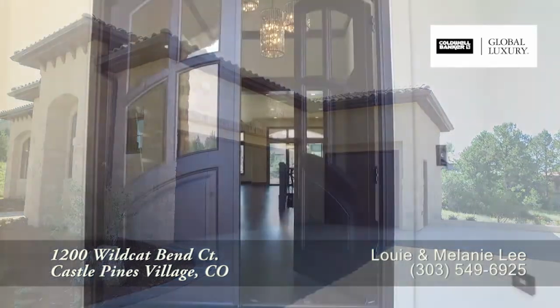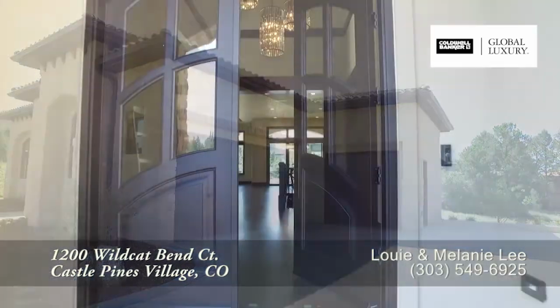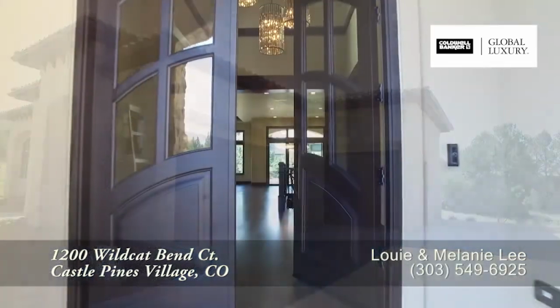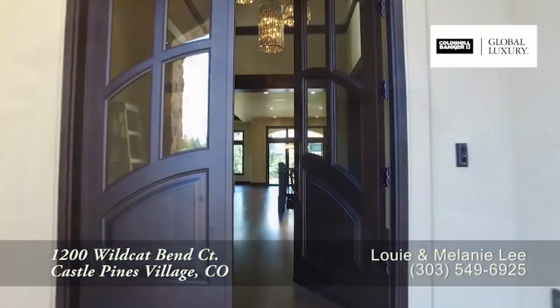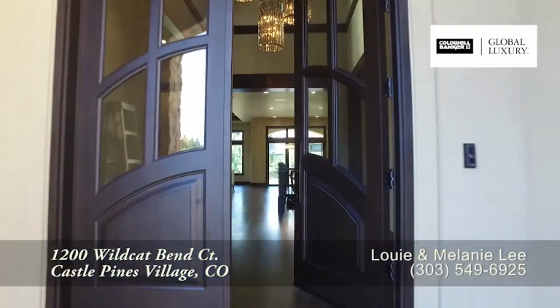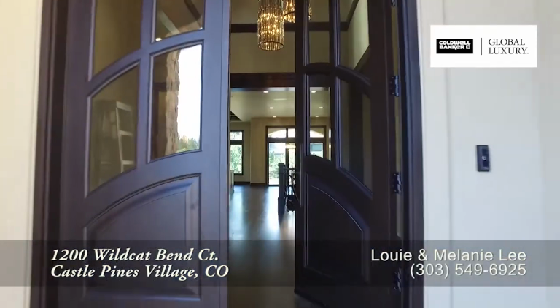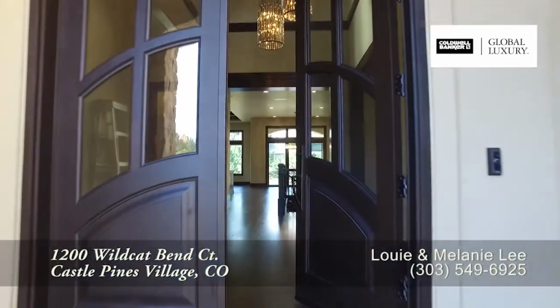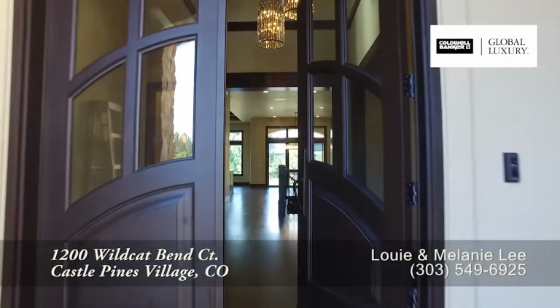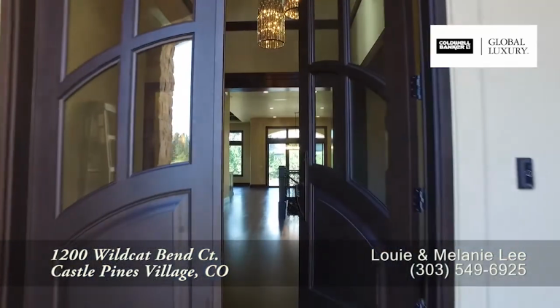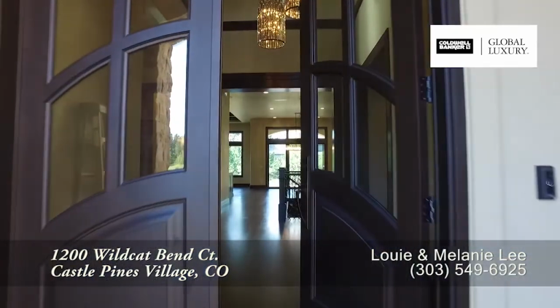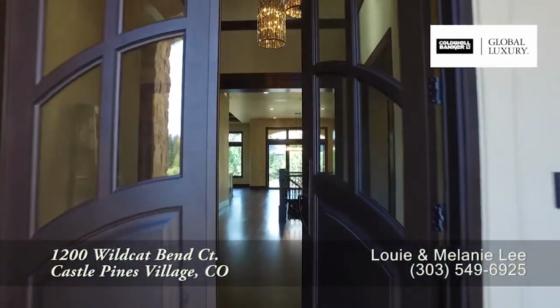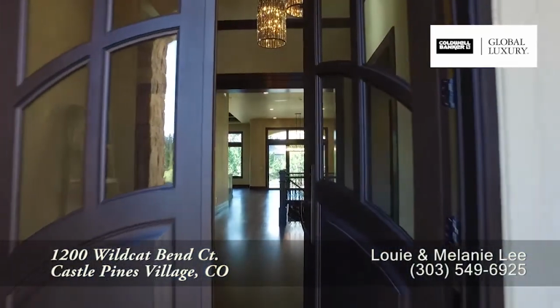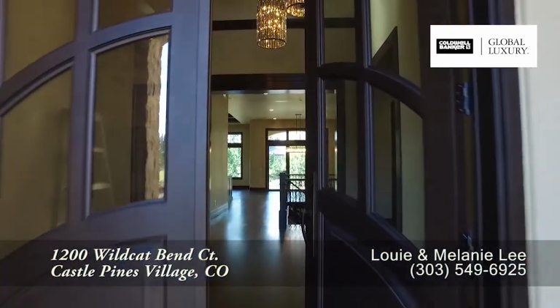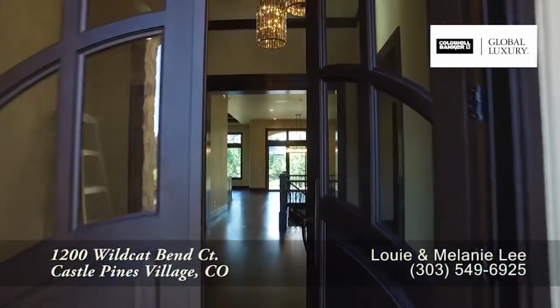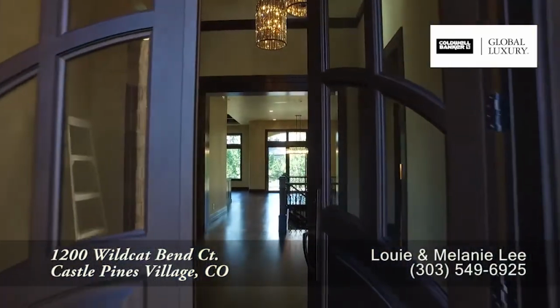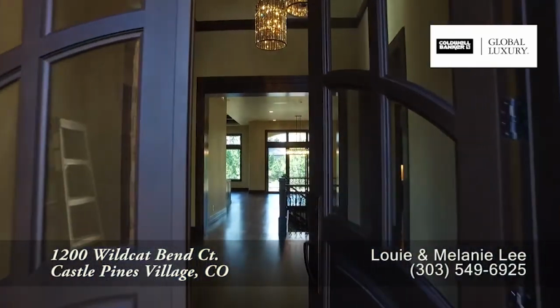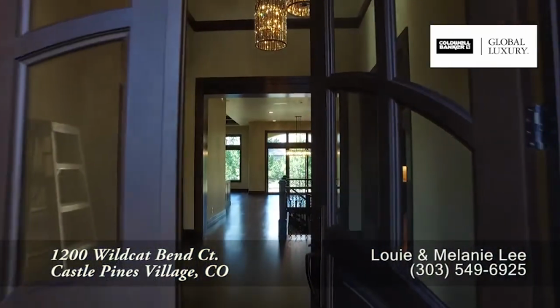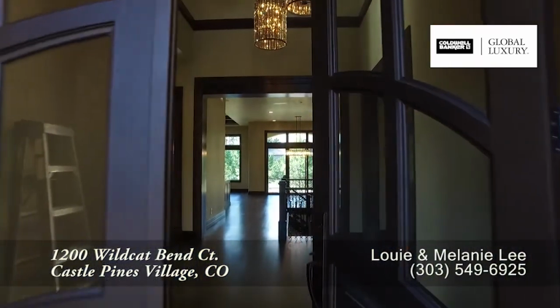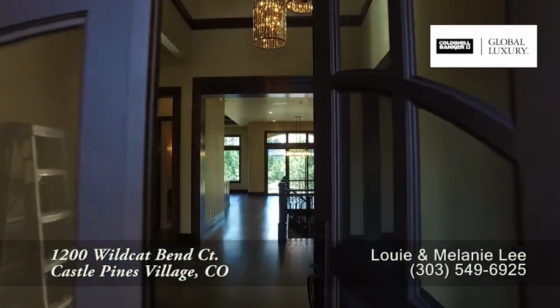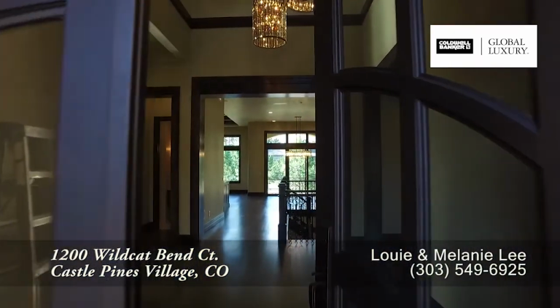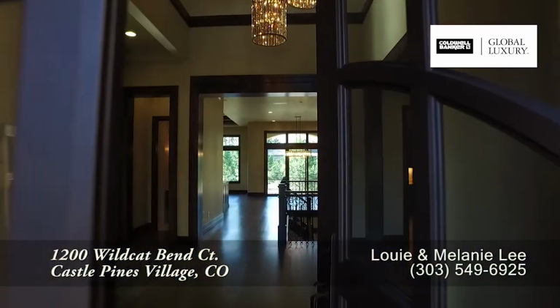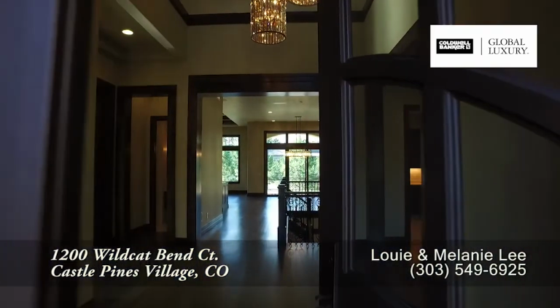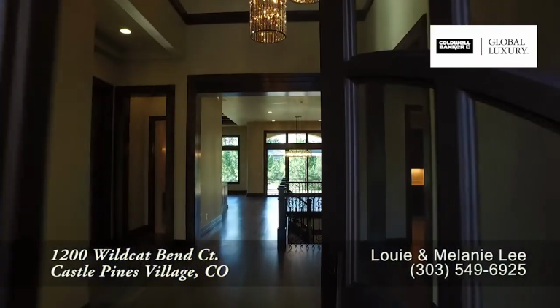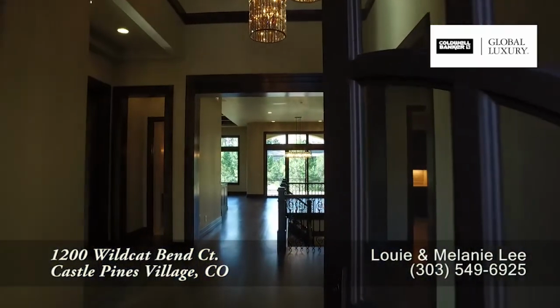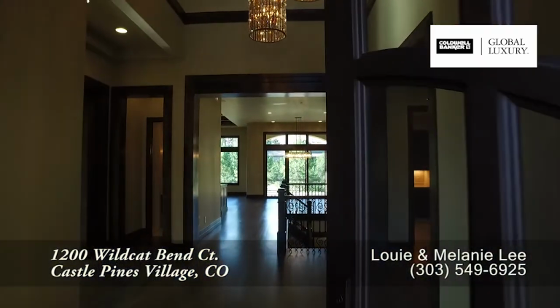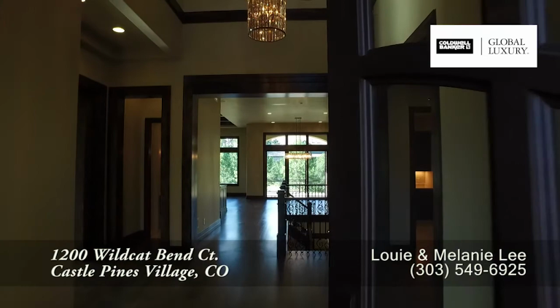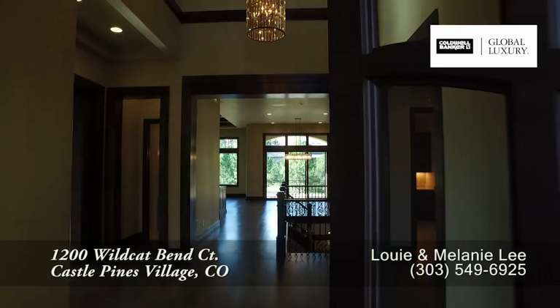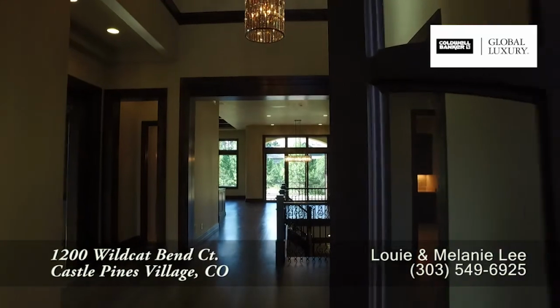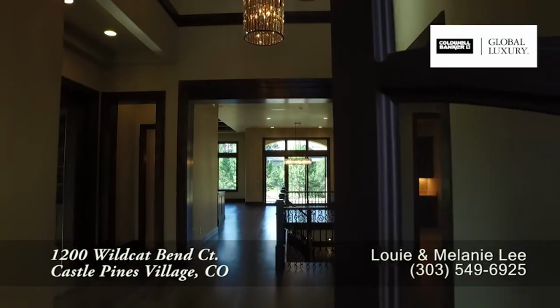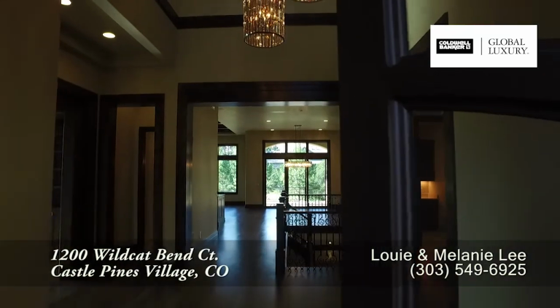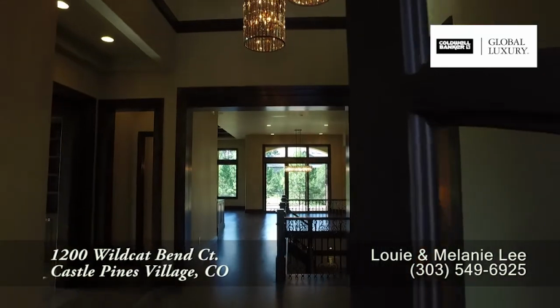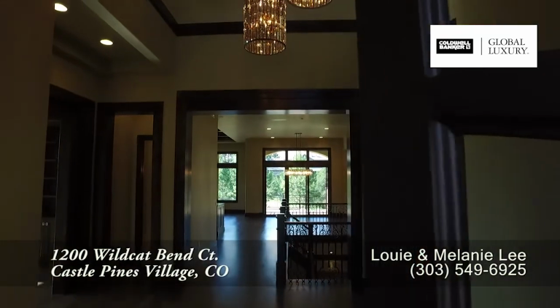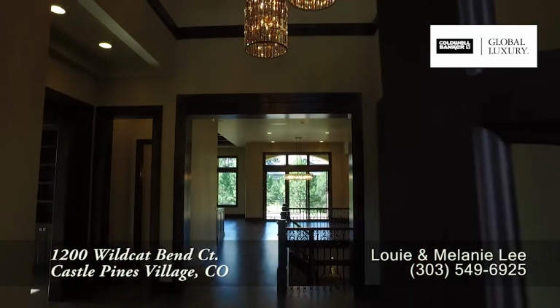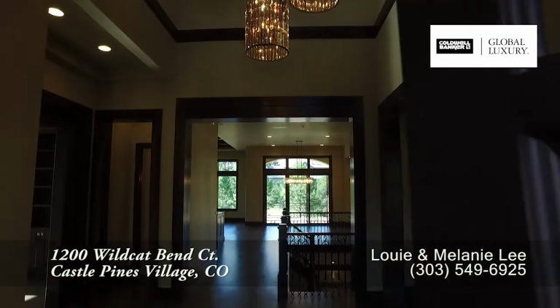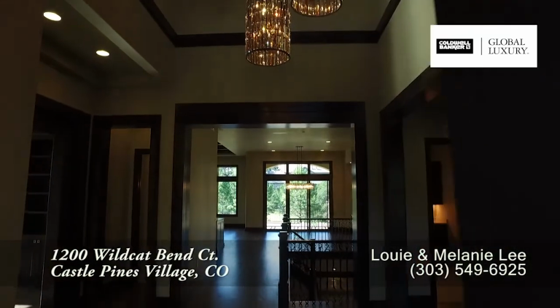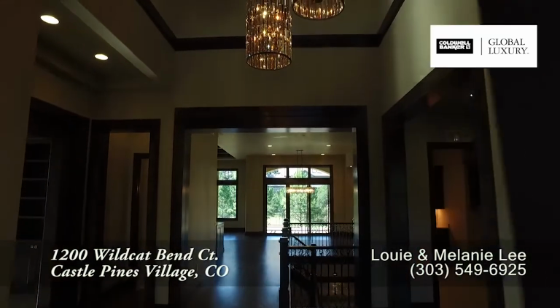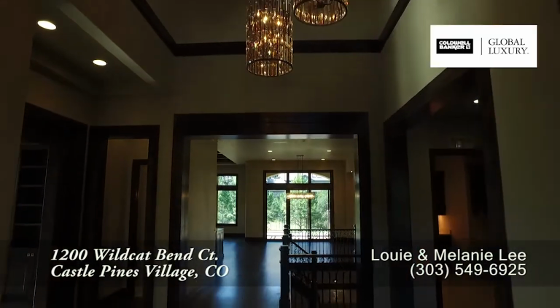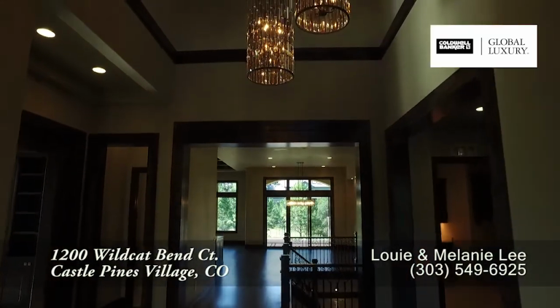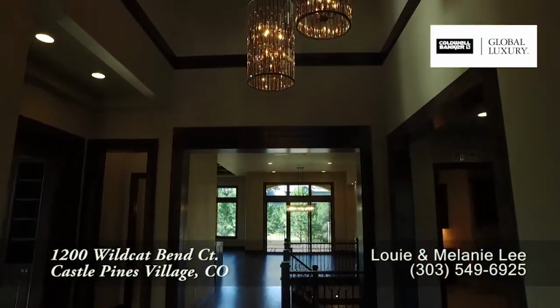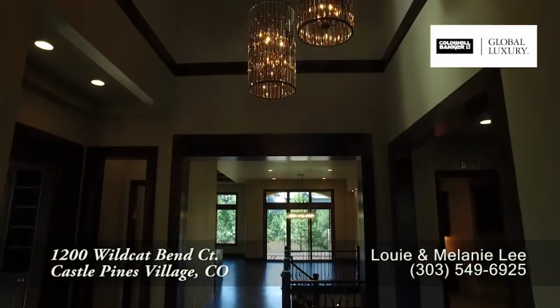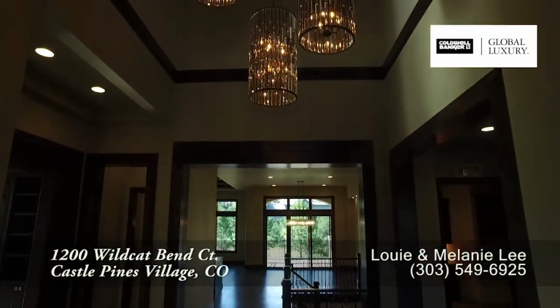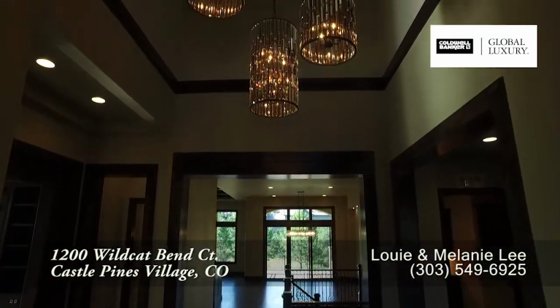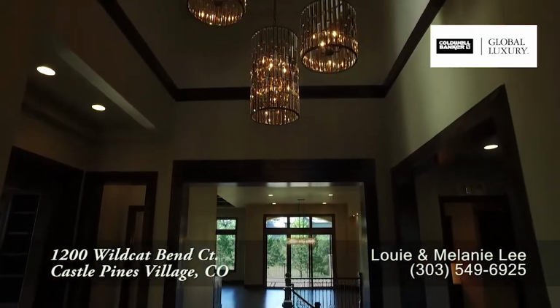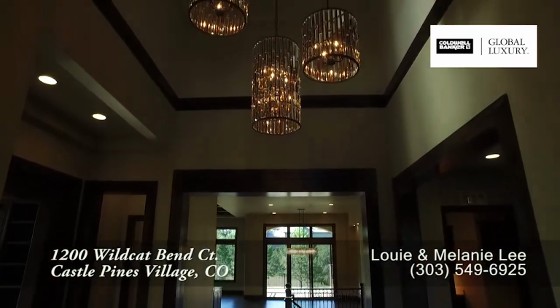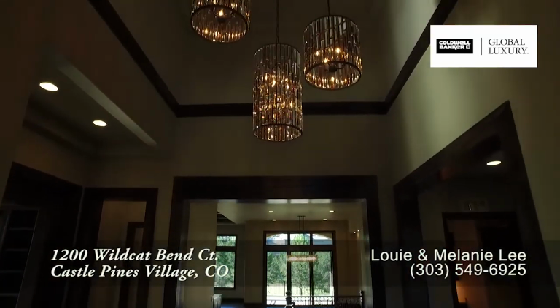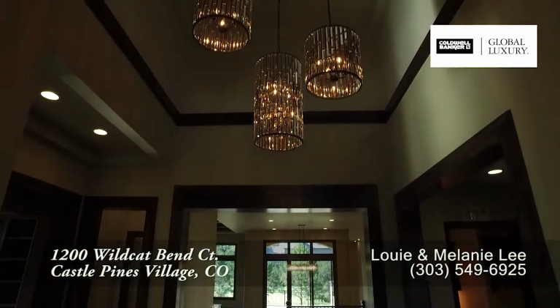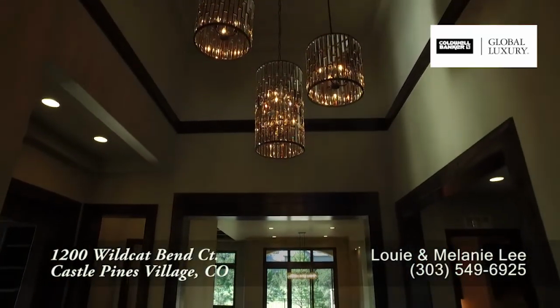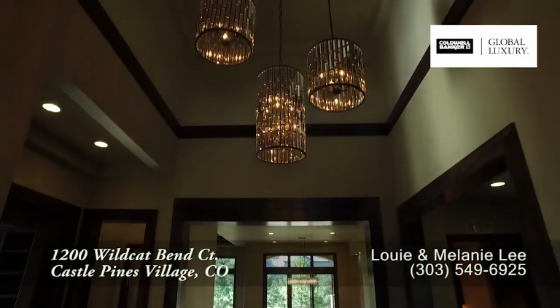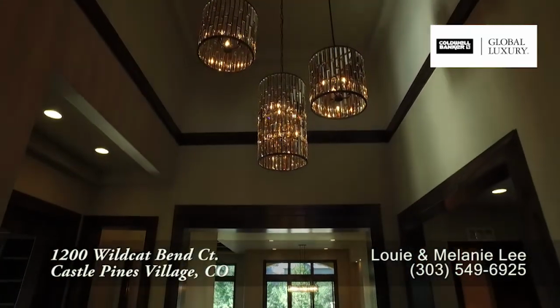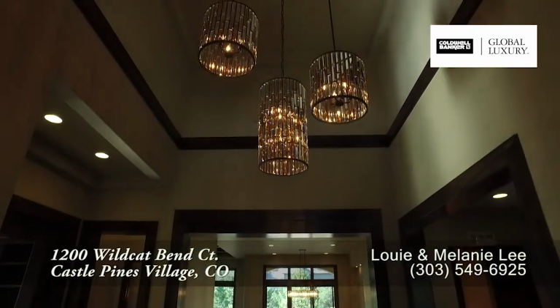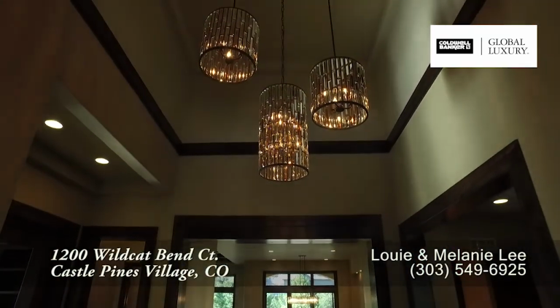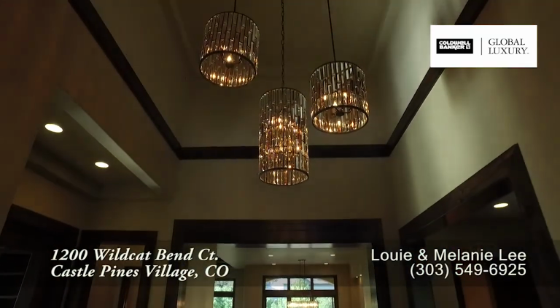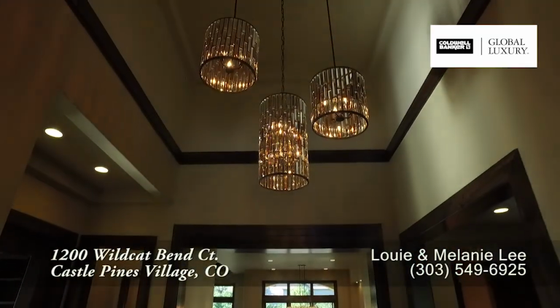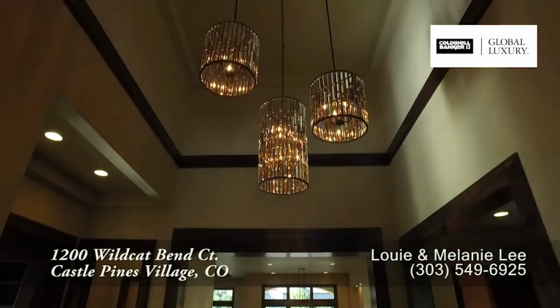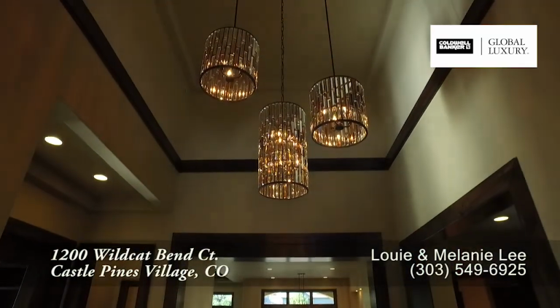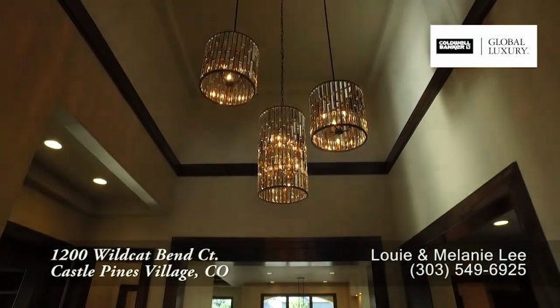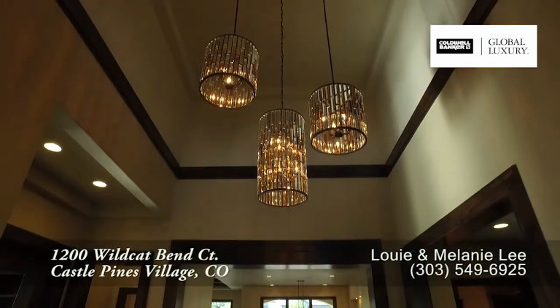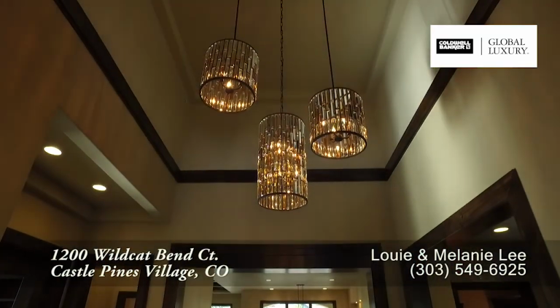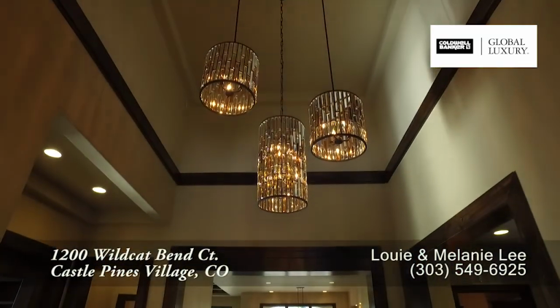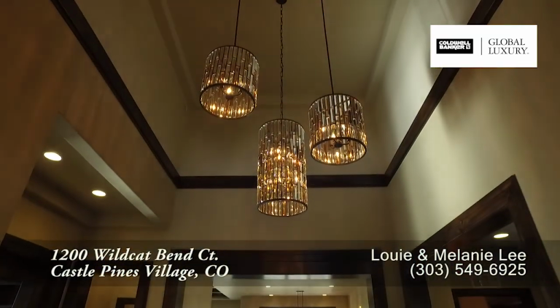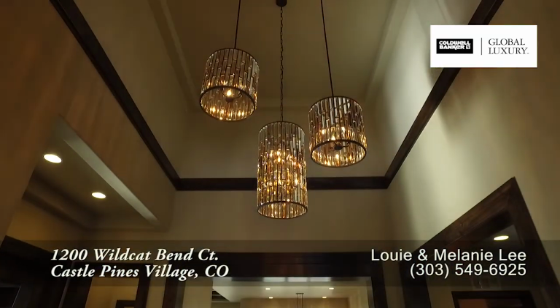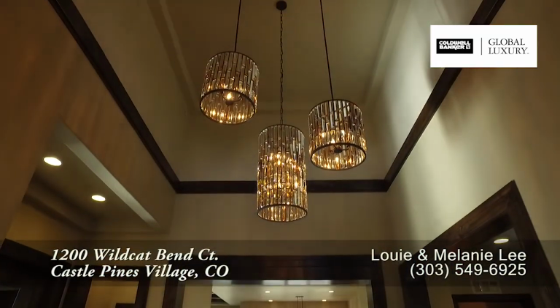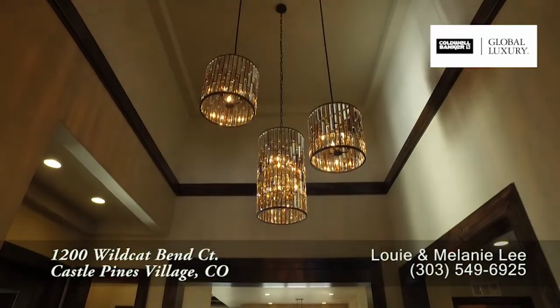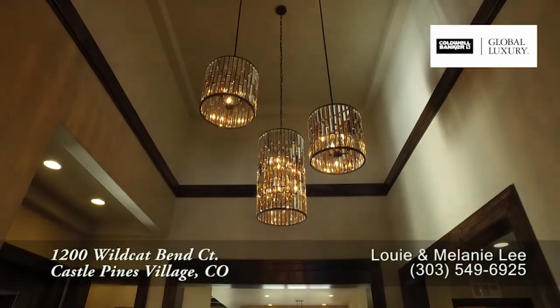As you step into this home, you enter into the foyer with its two-story vaulted ceiling and contemporary light in this entryway.